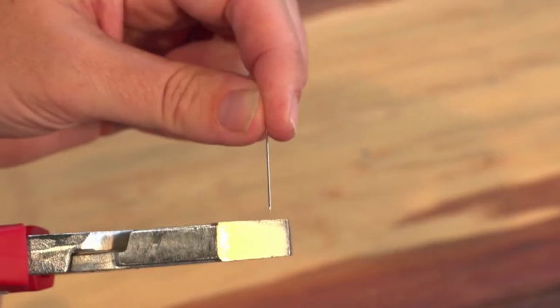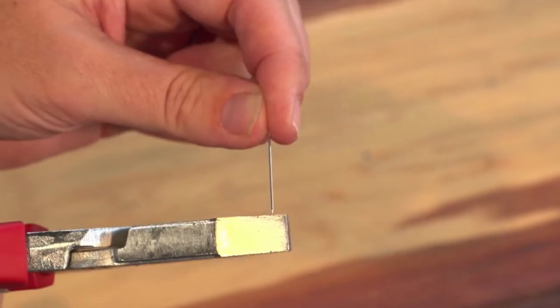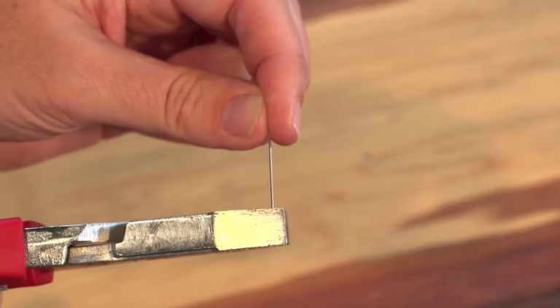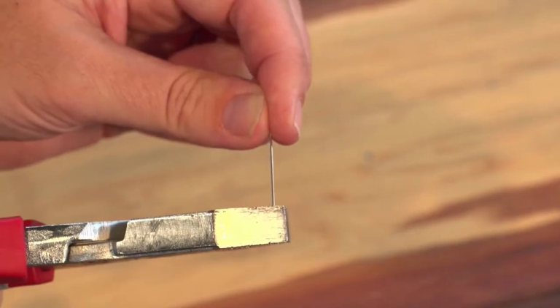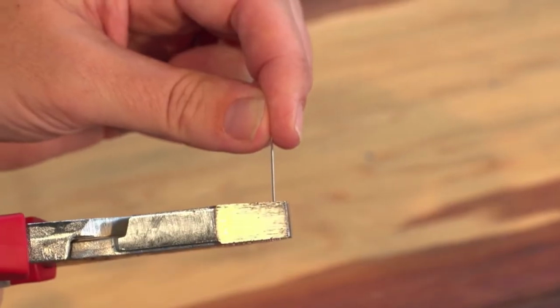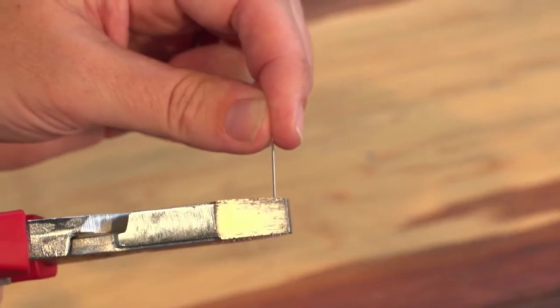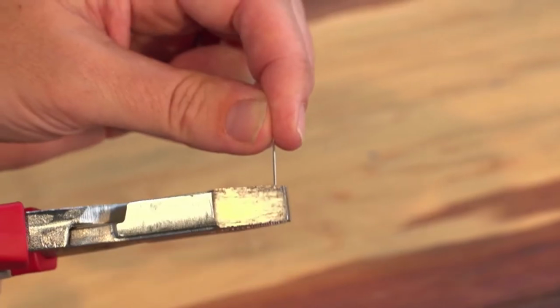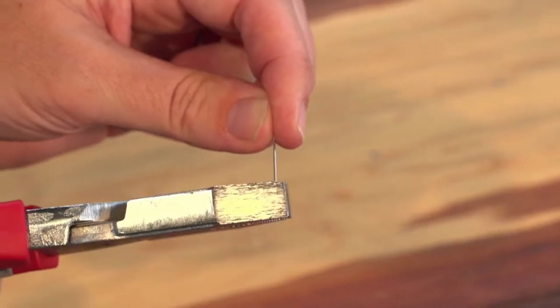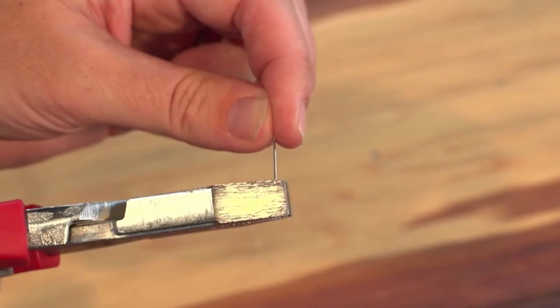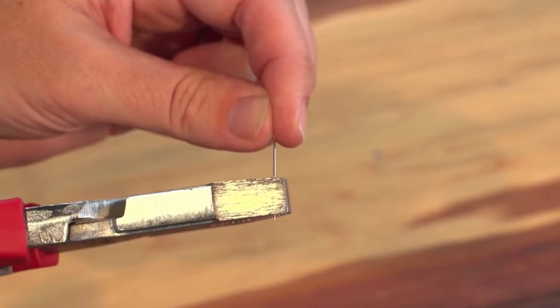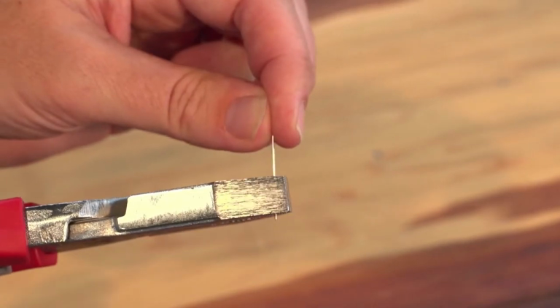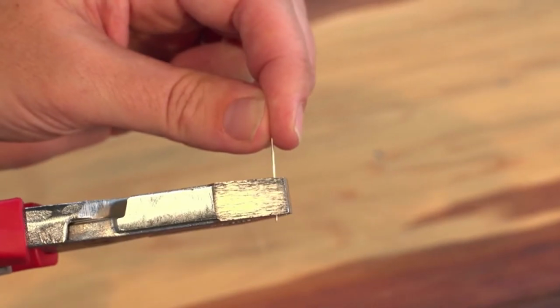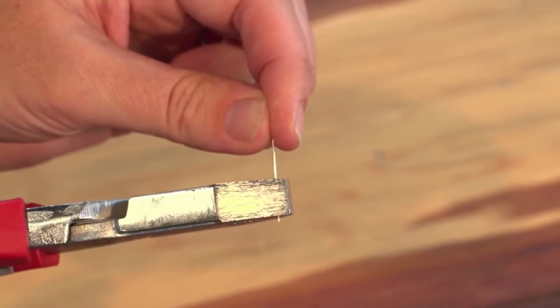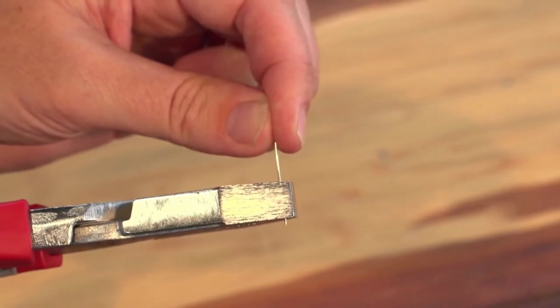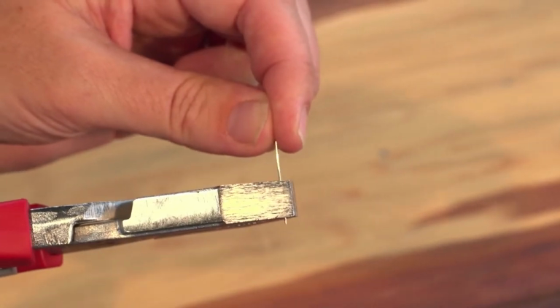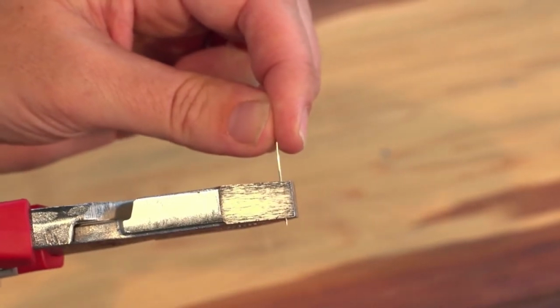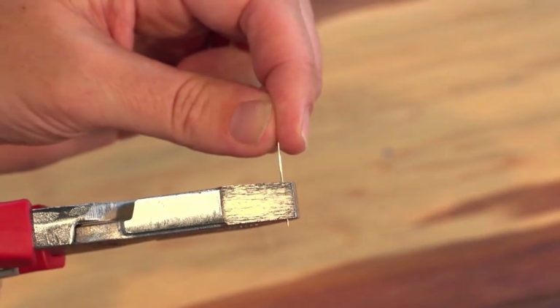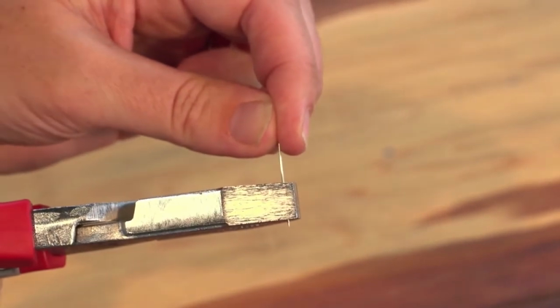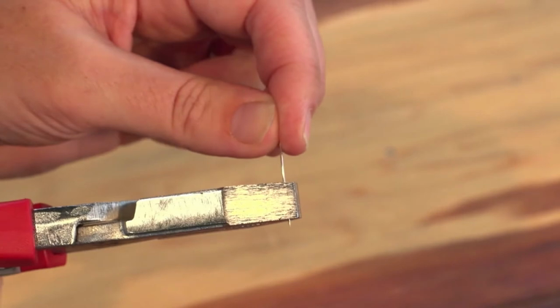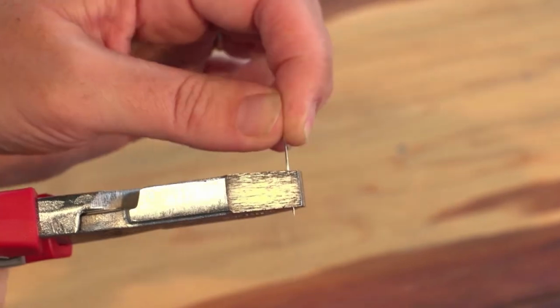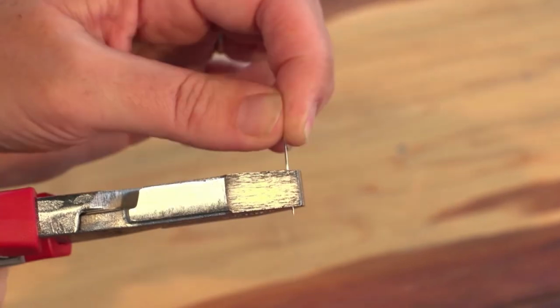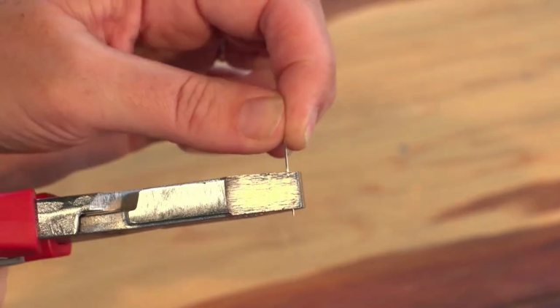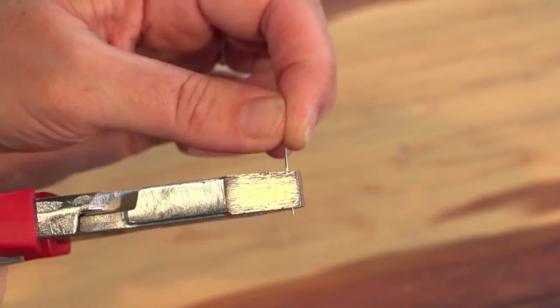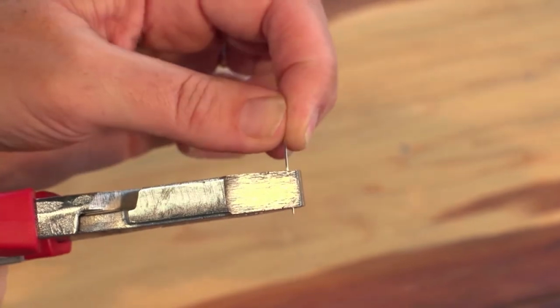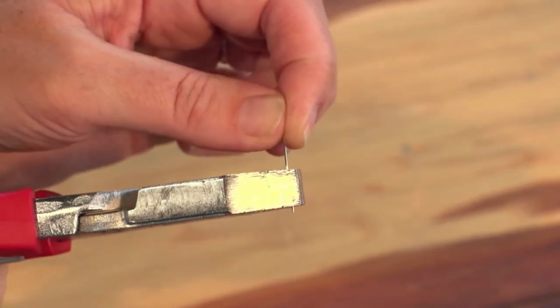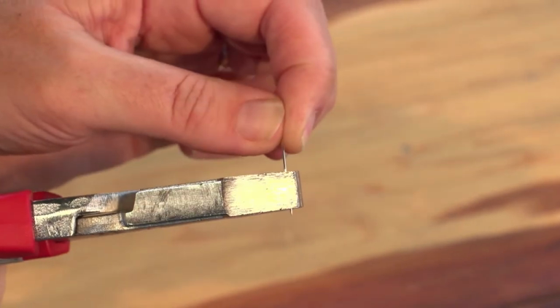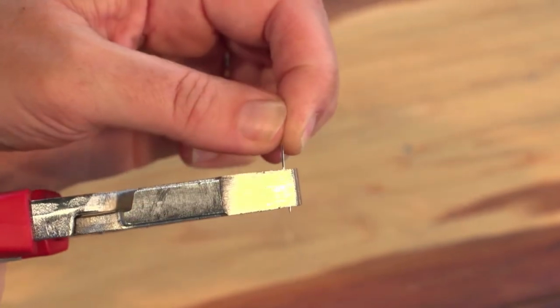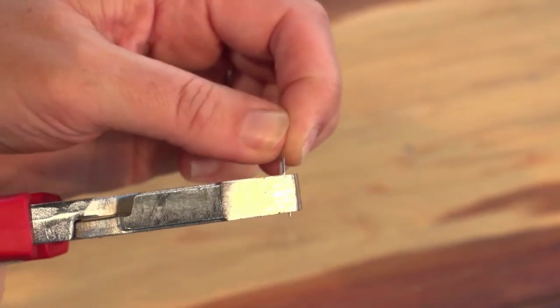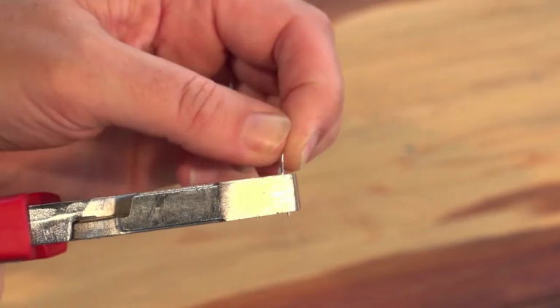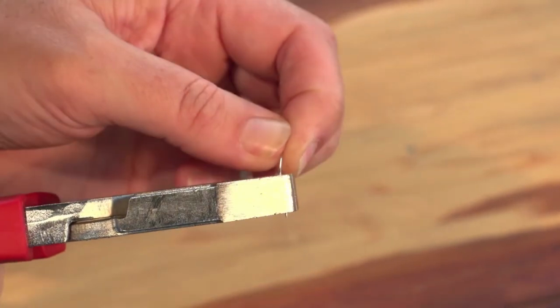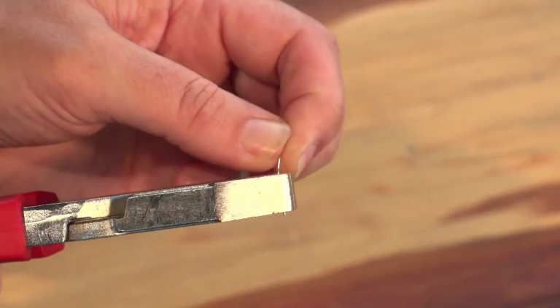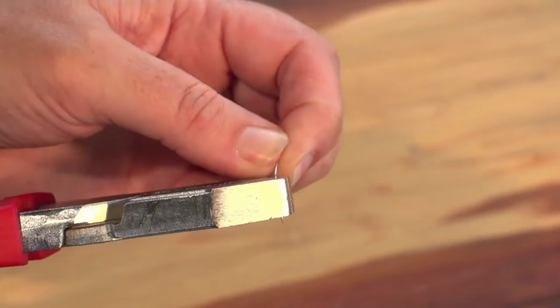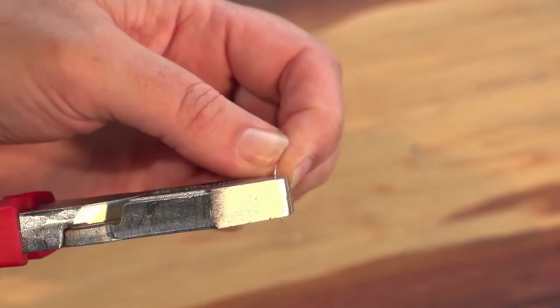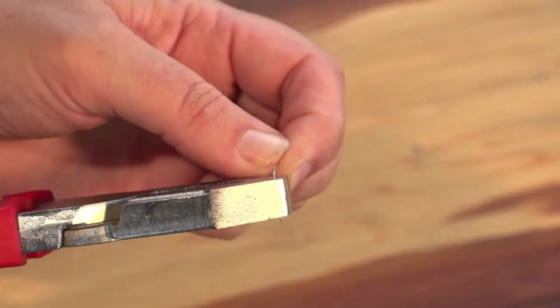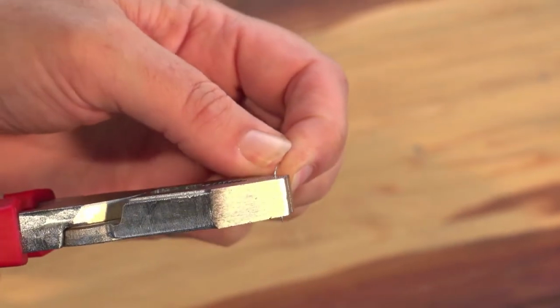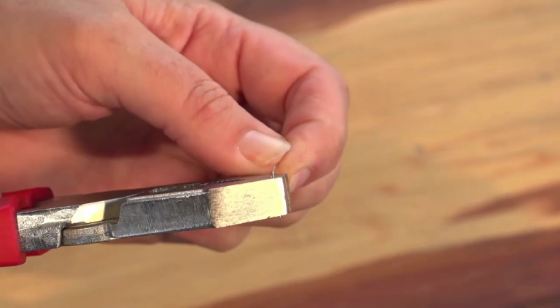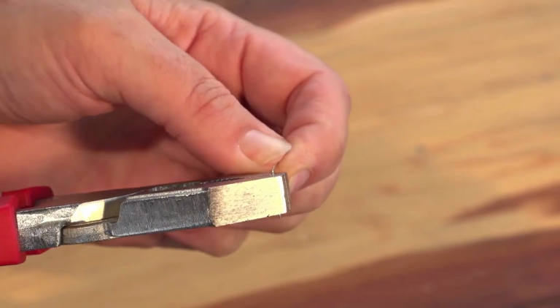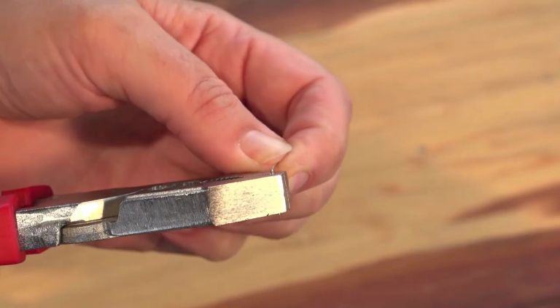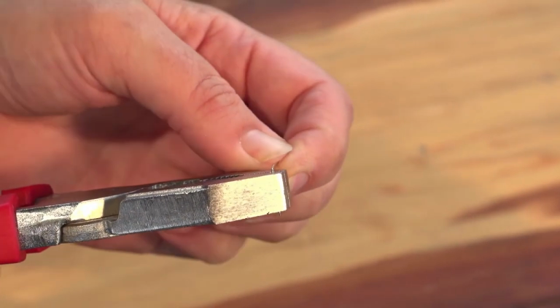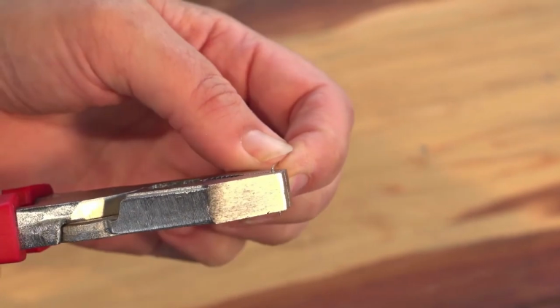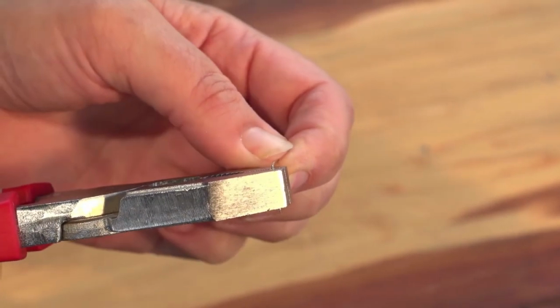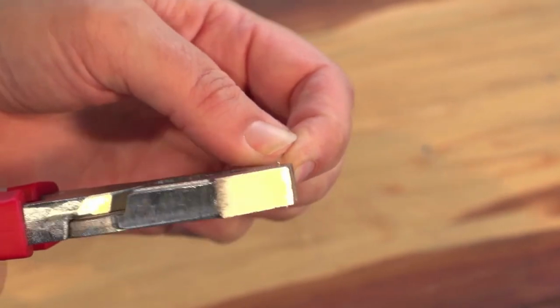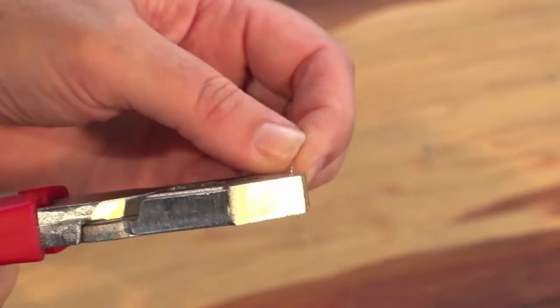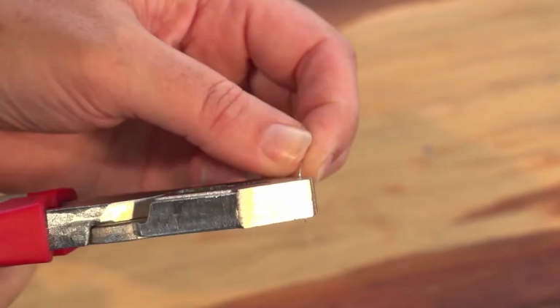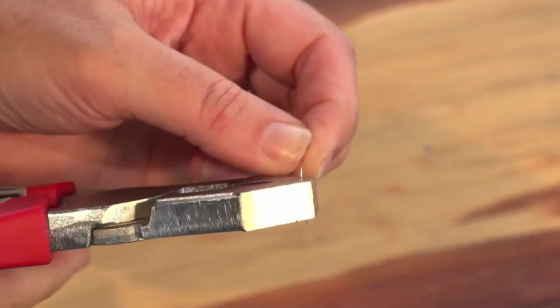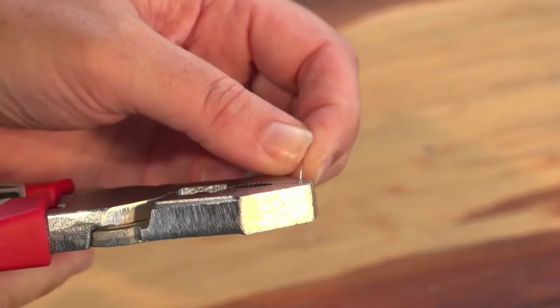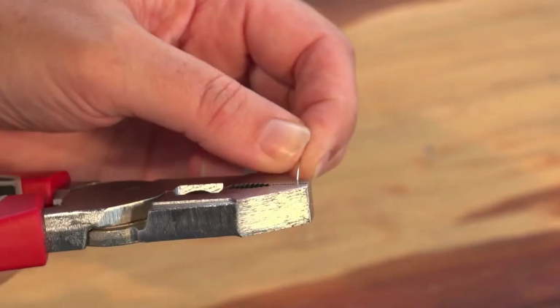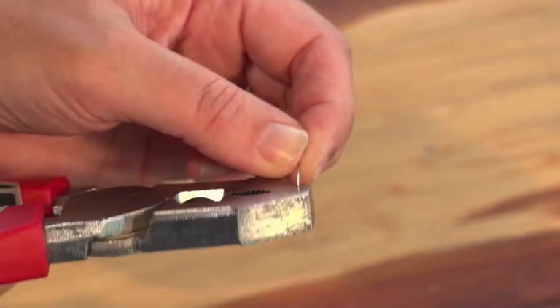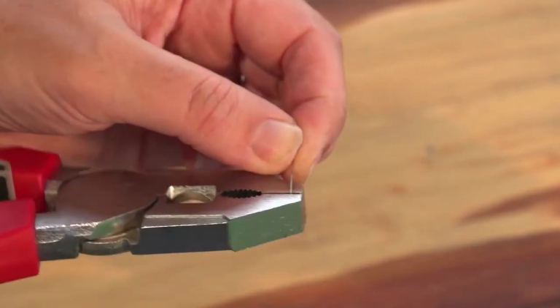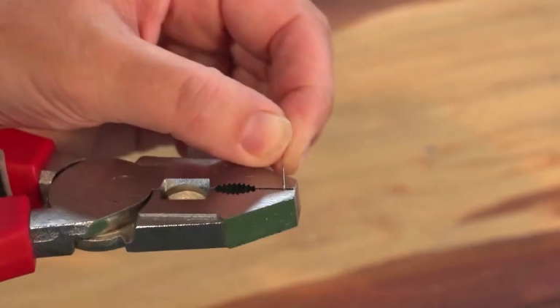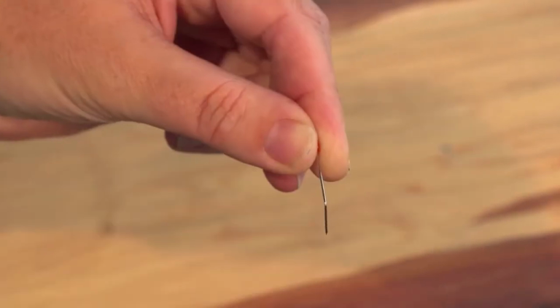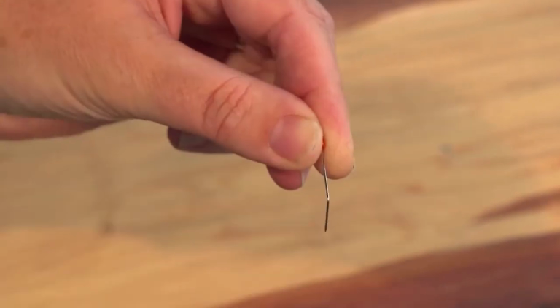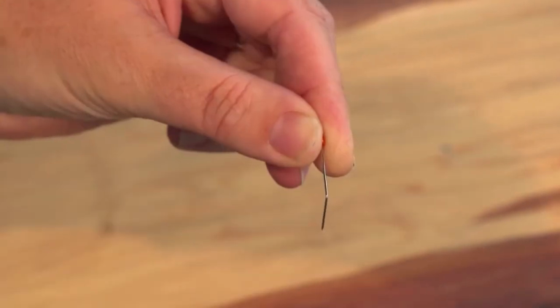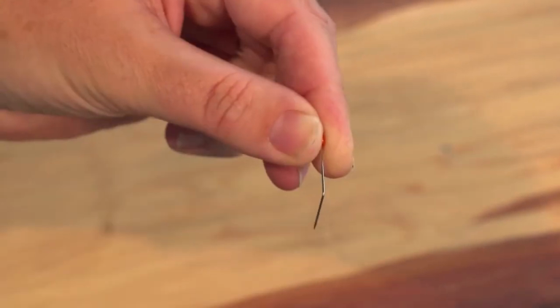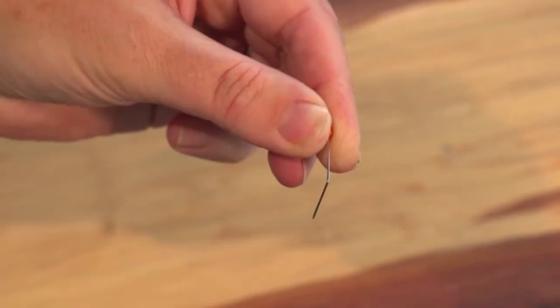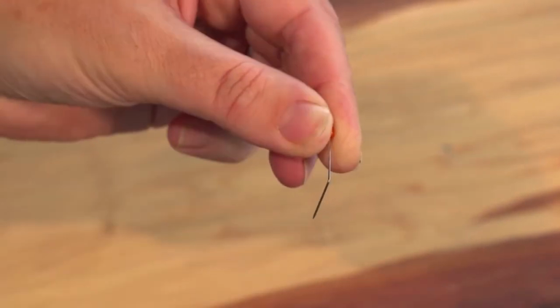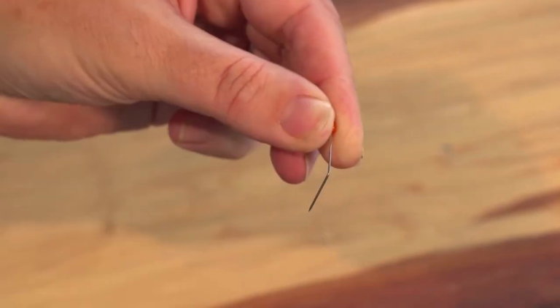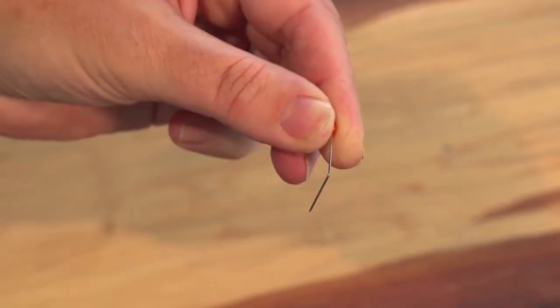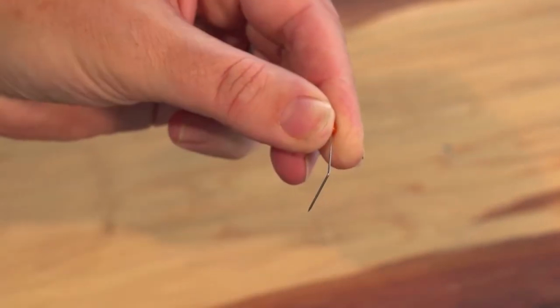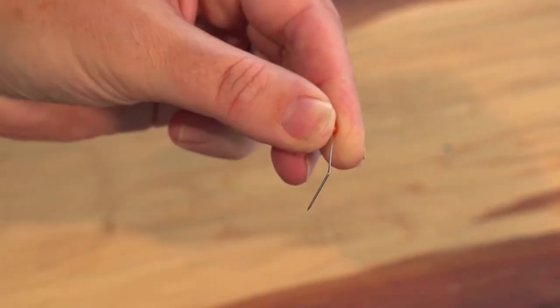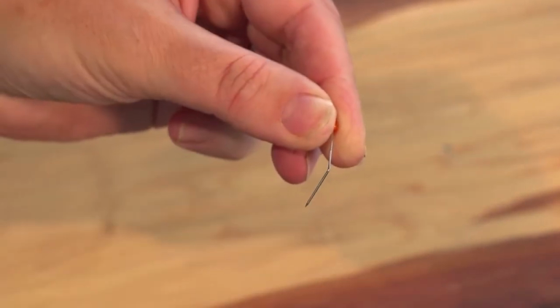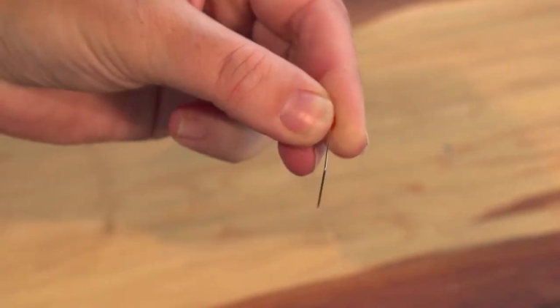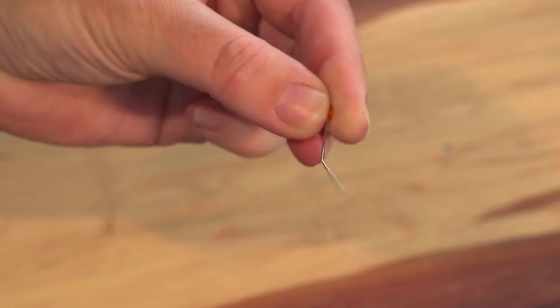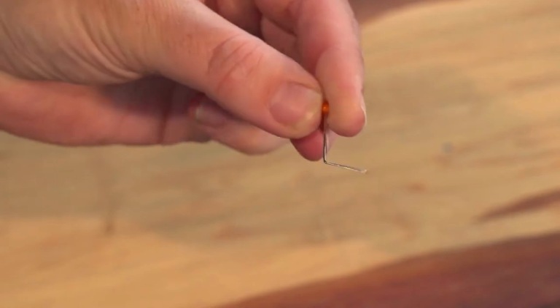With the help of an adult, ask them to bend the sewing pin with the pliers to create an angle.